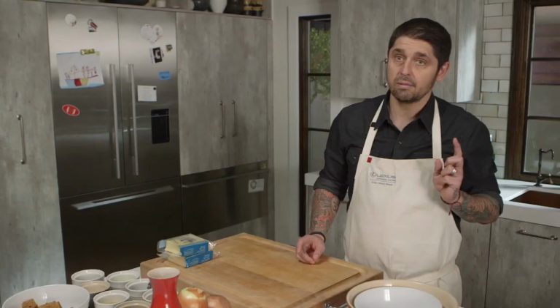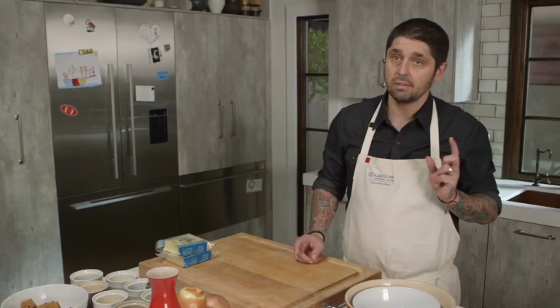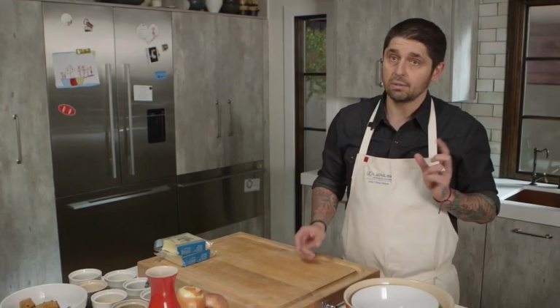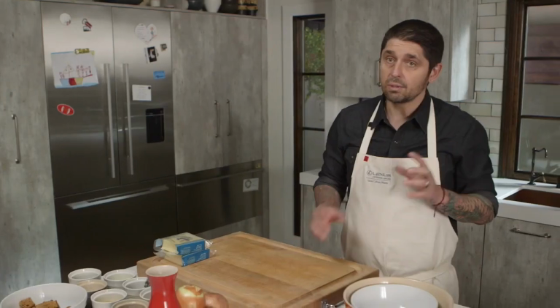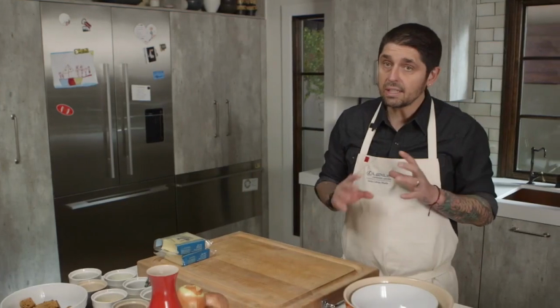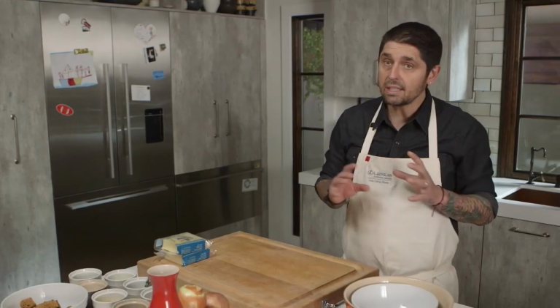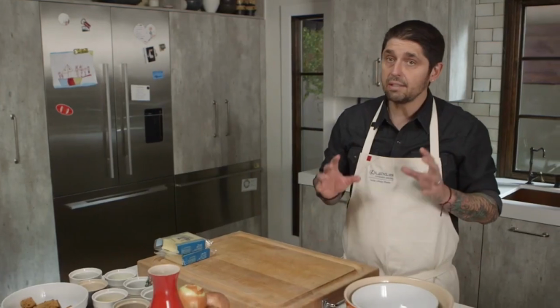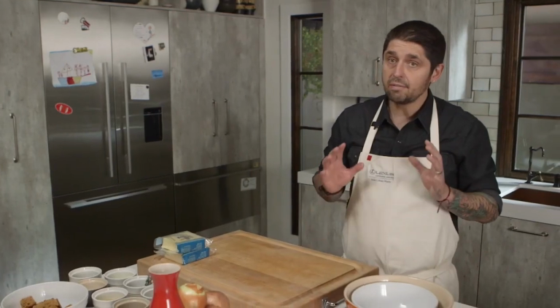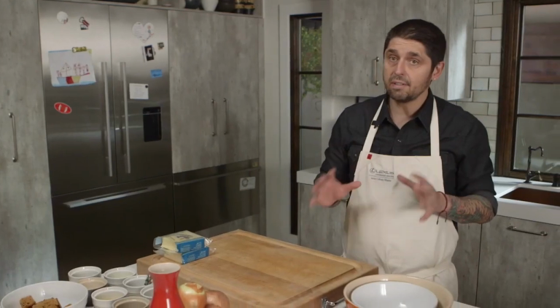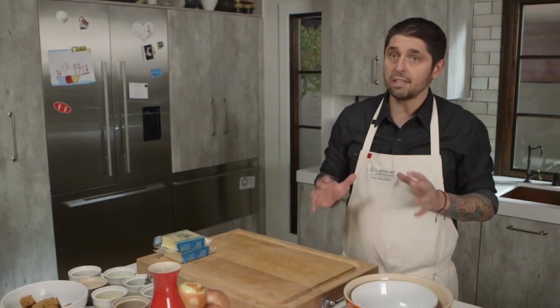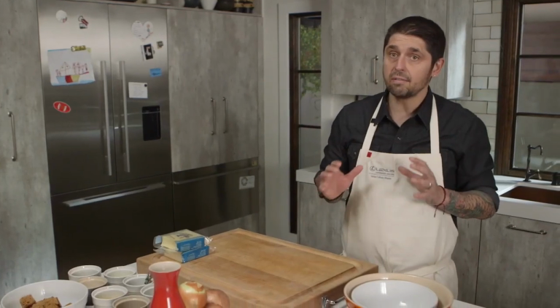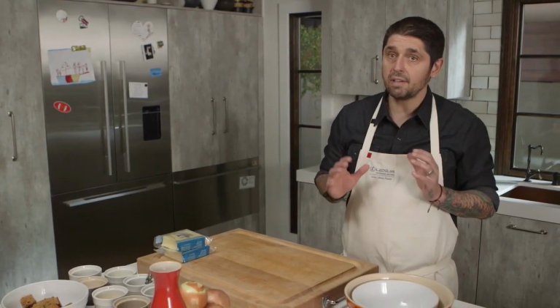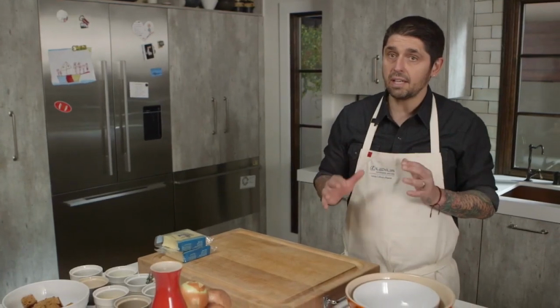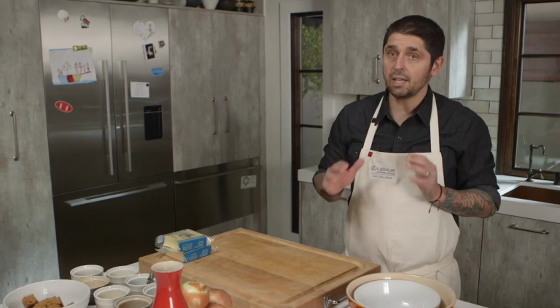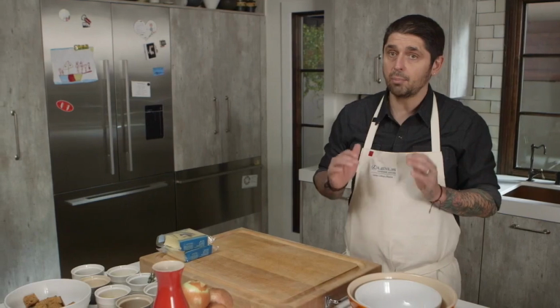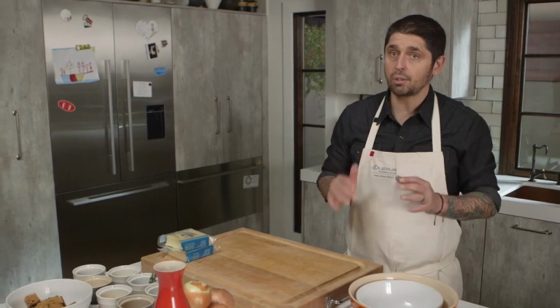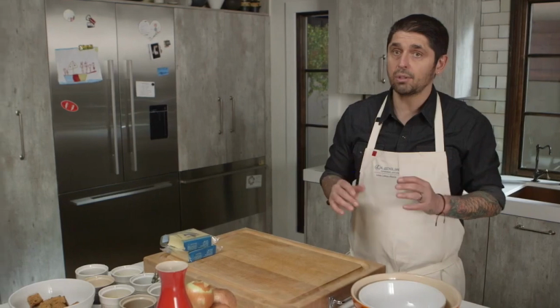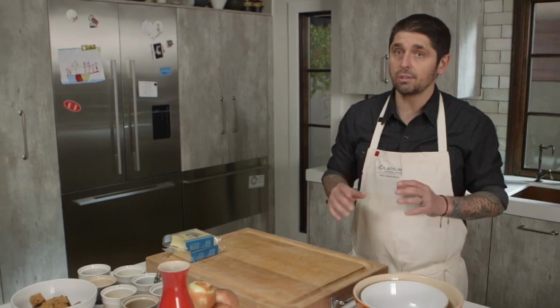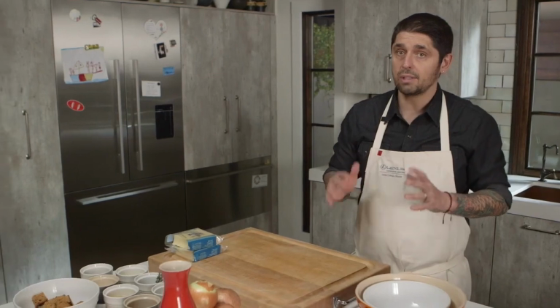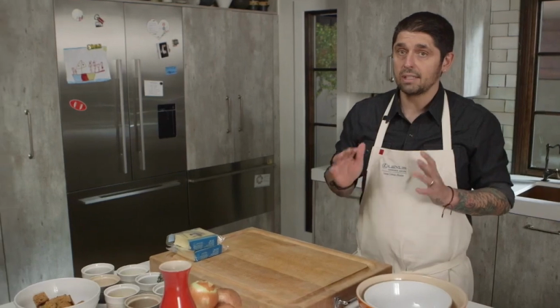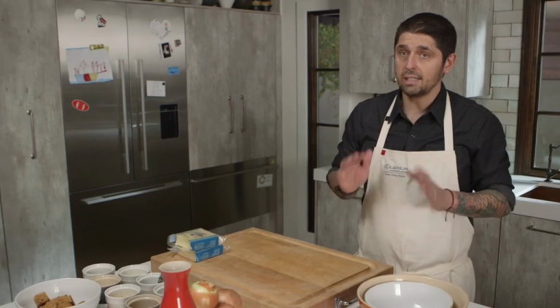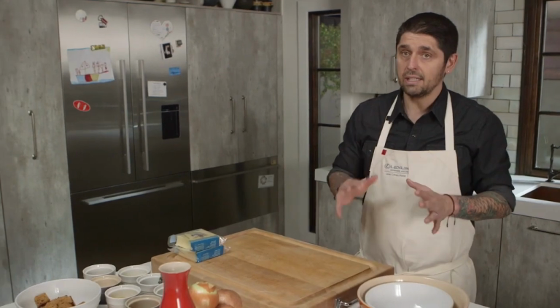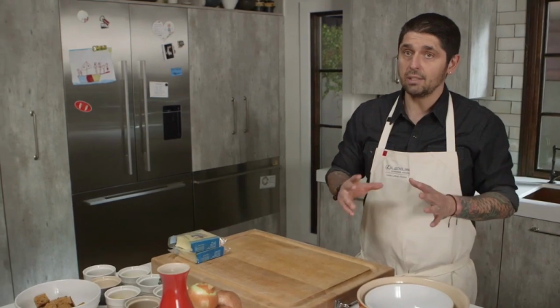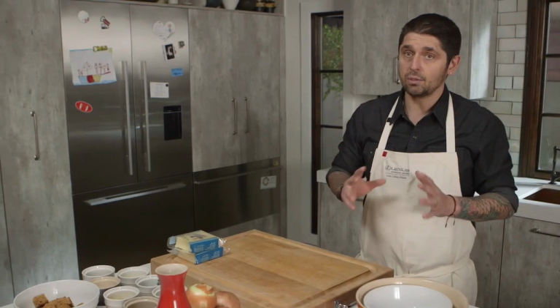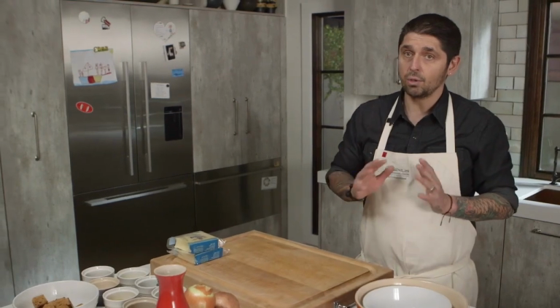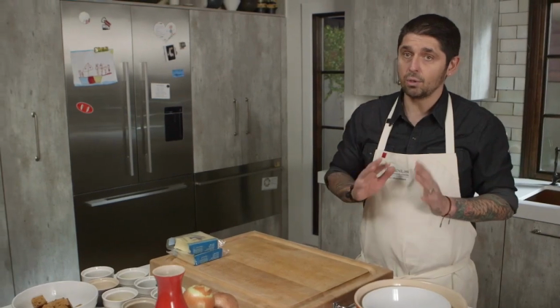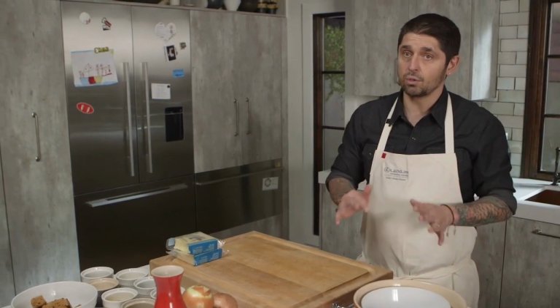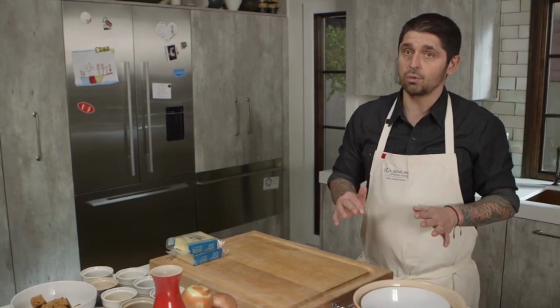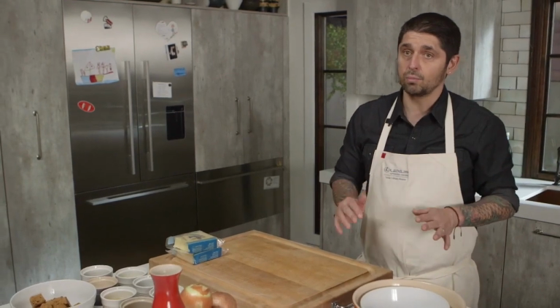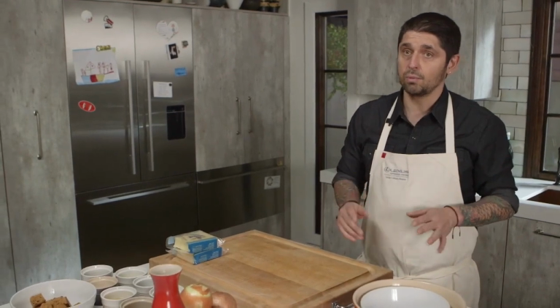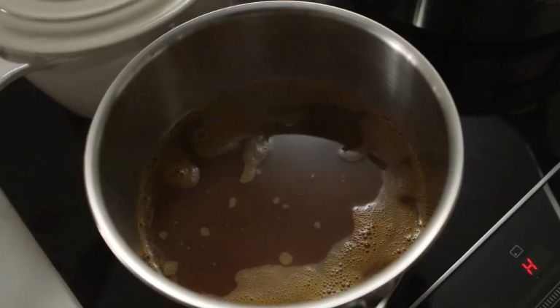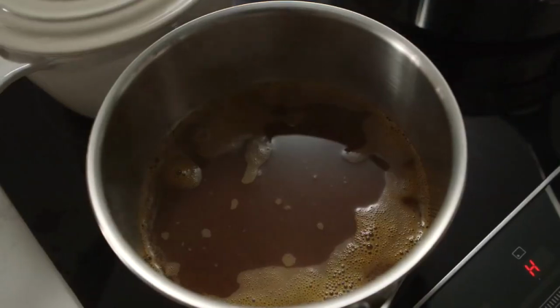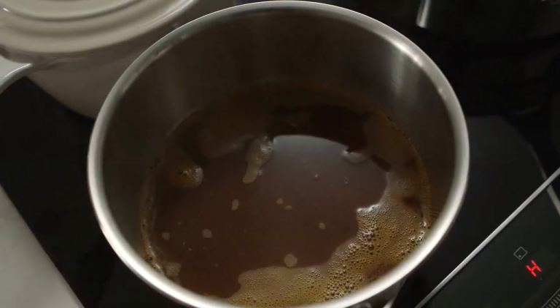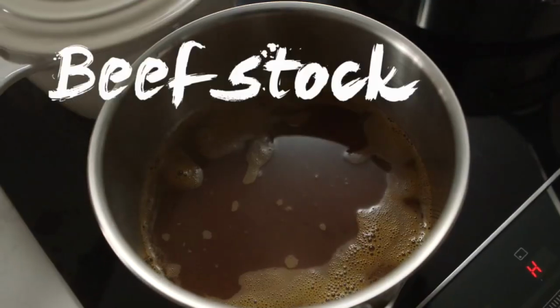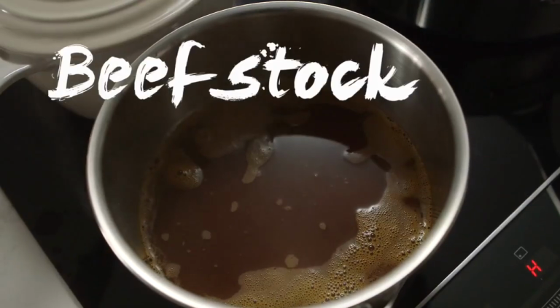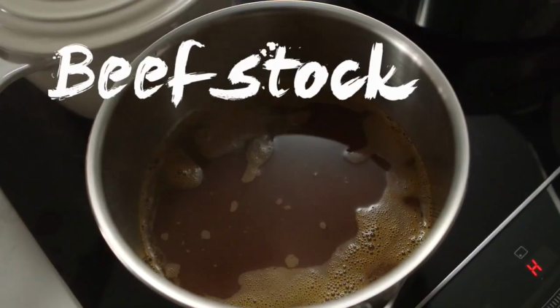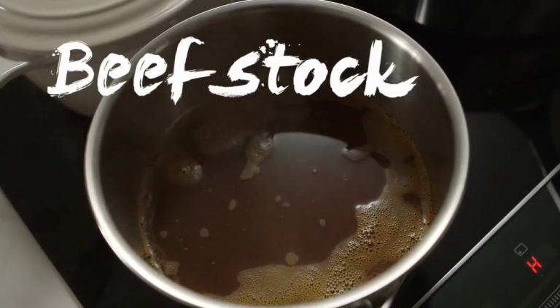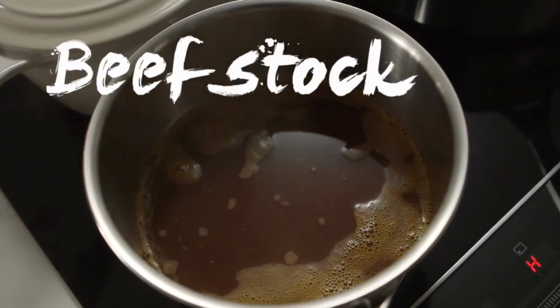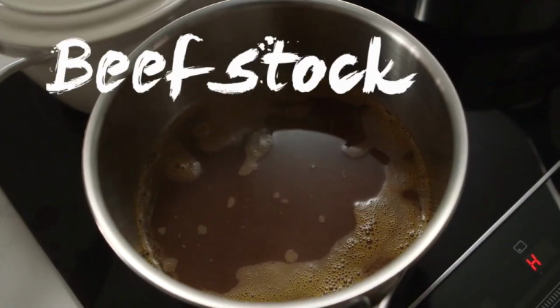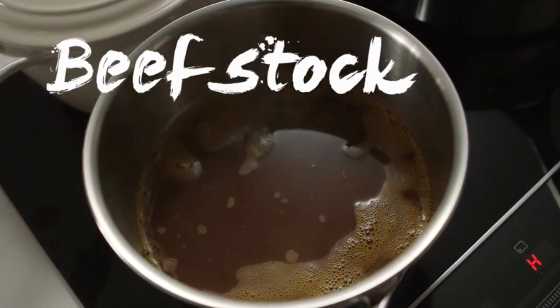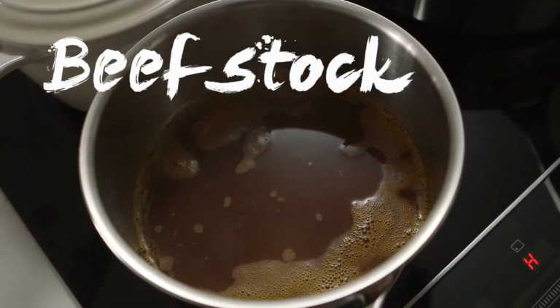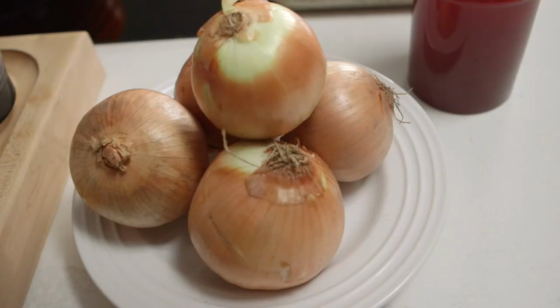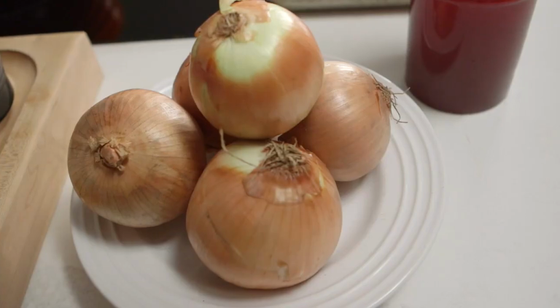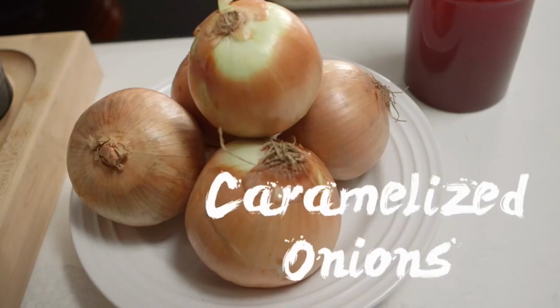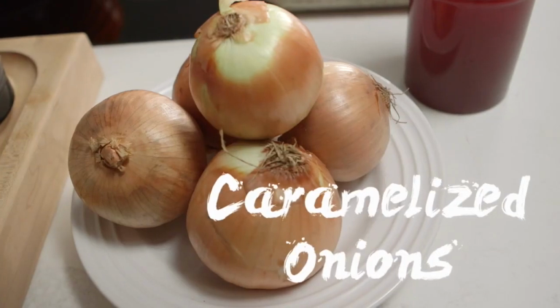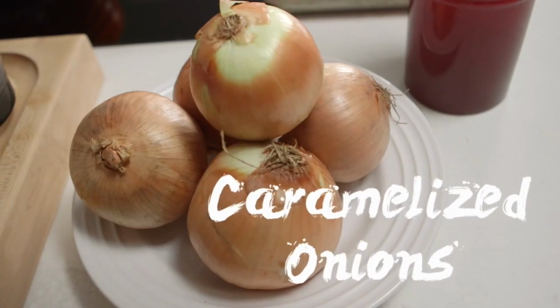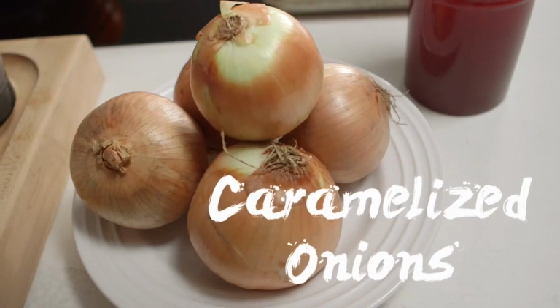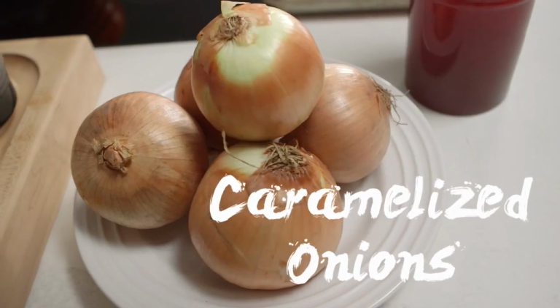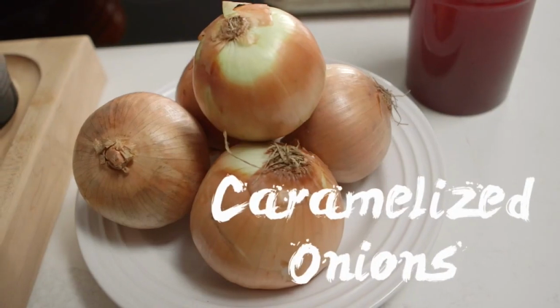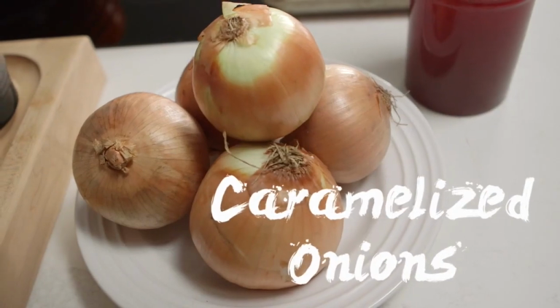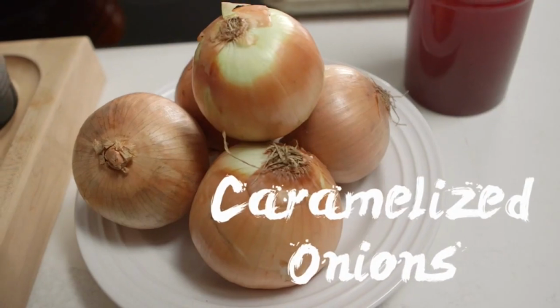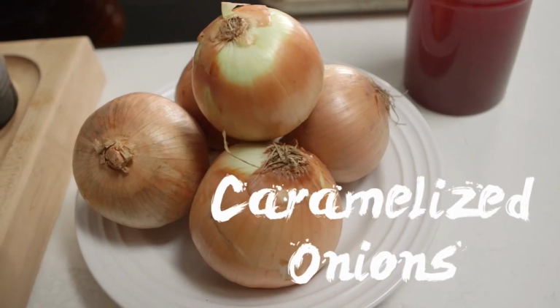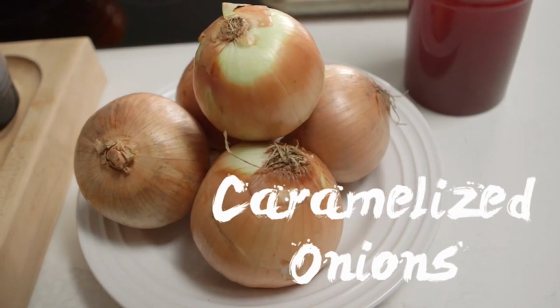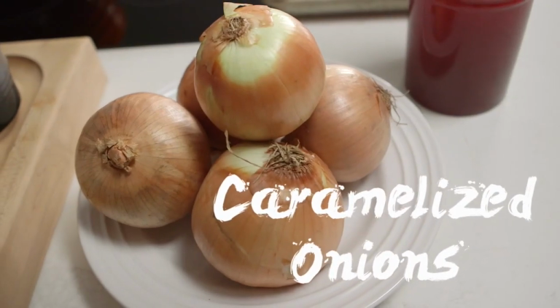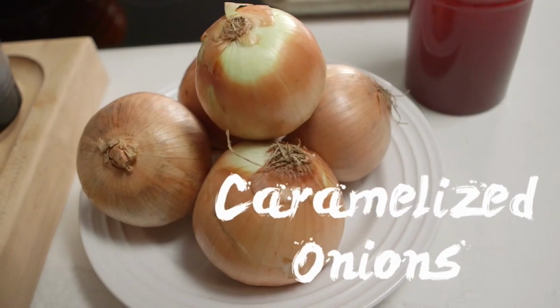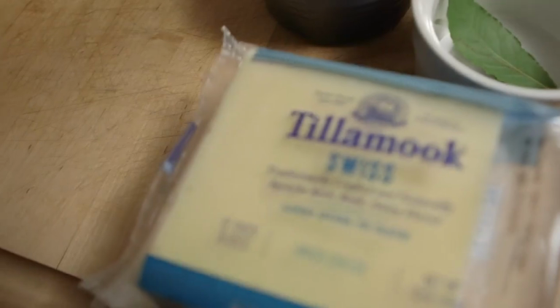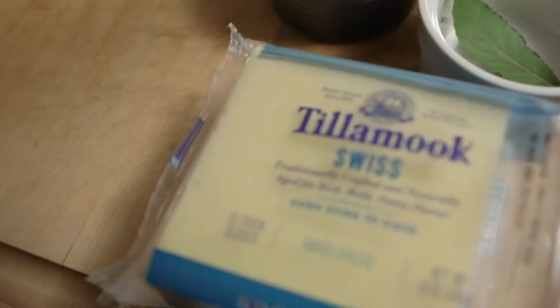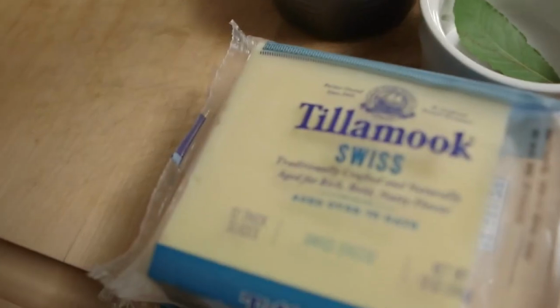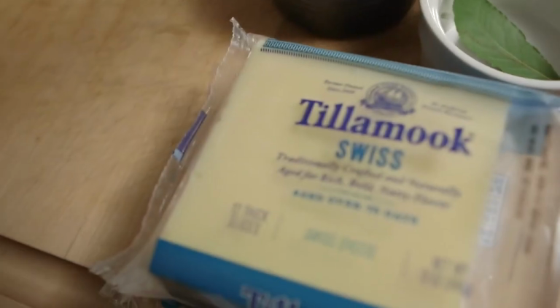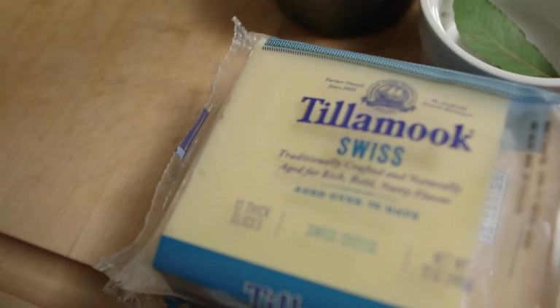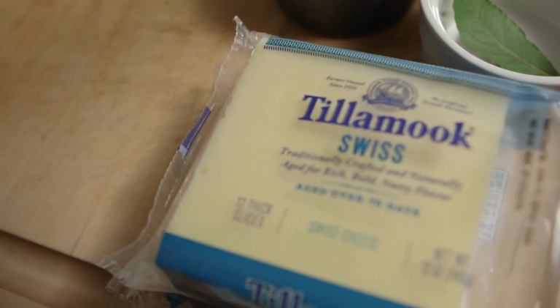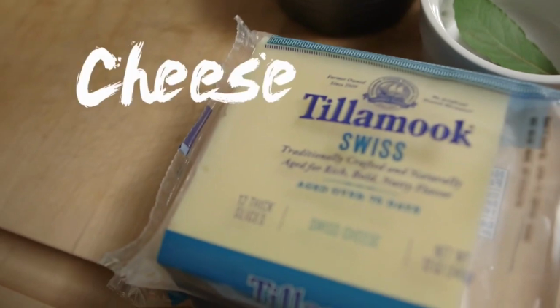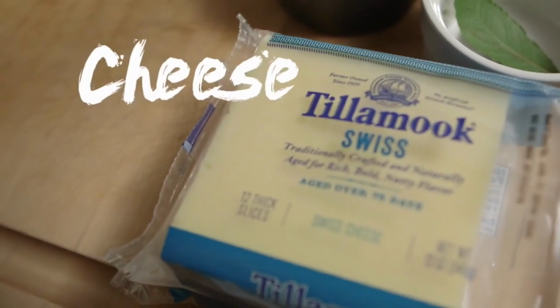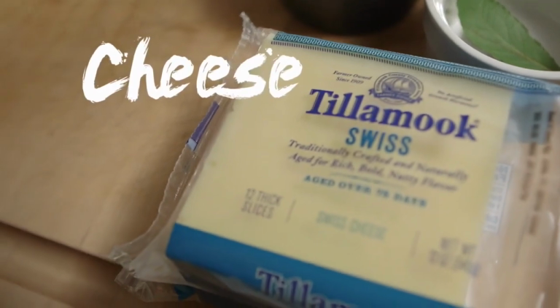There are three things very important in the onion soup: beef stock, caramel onions, and cheese.